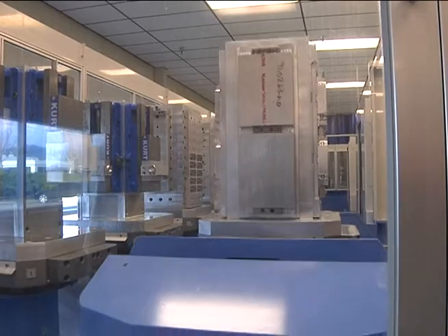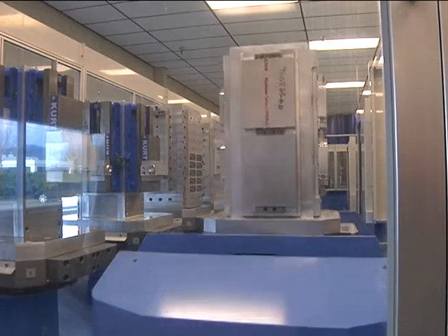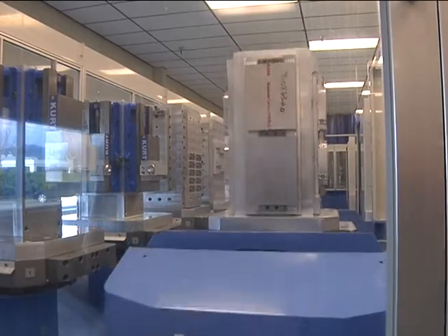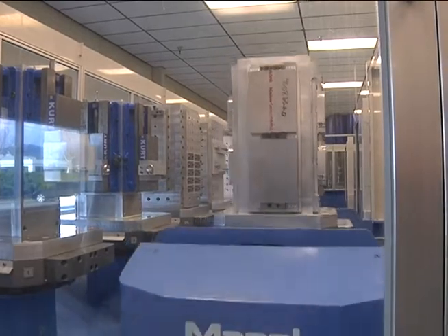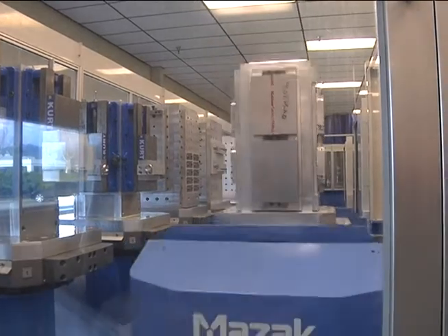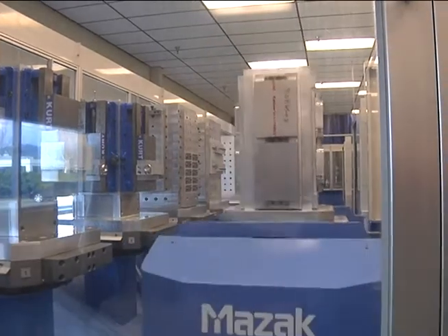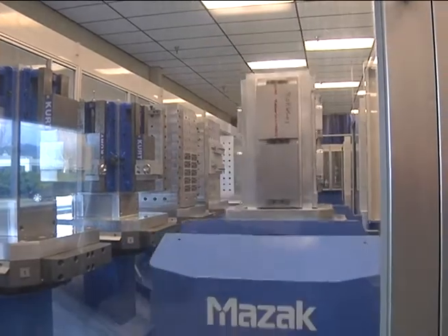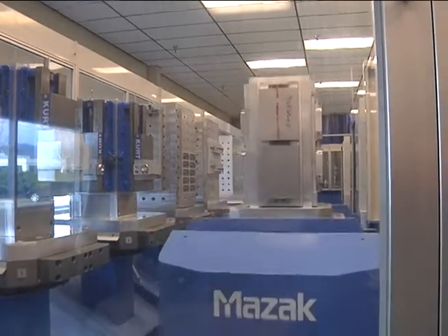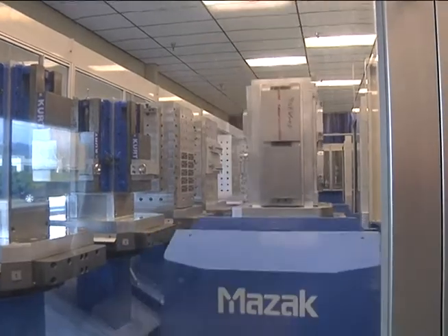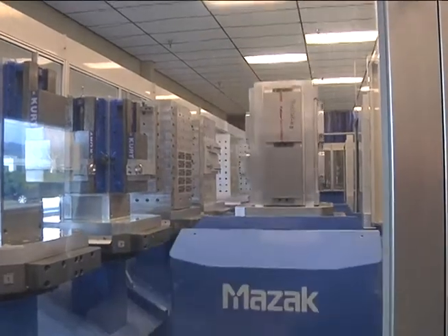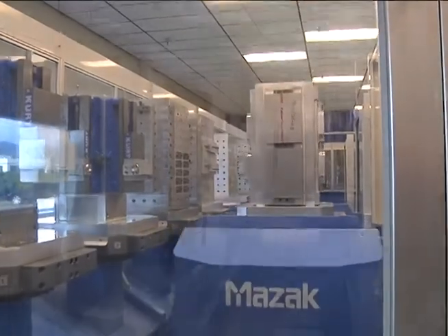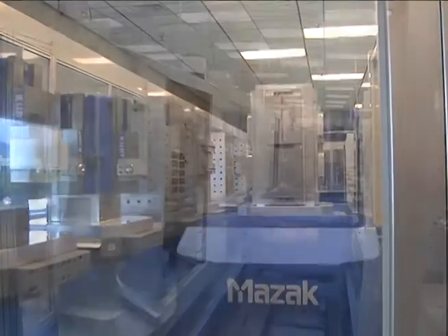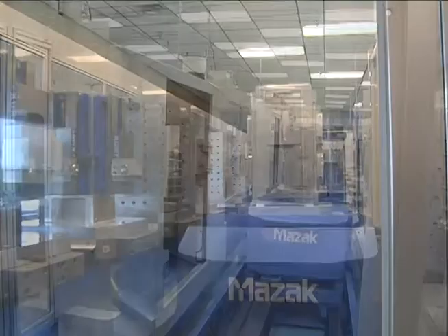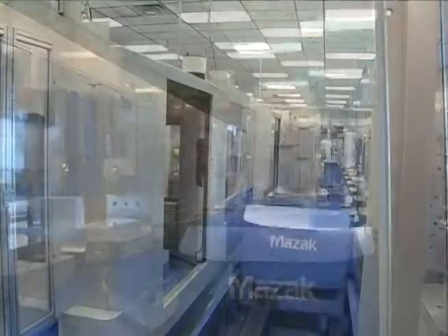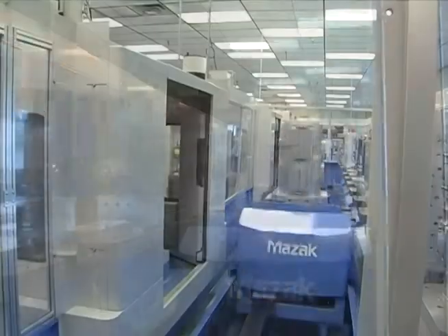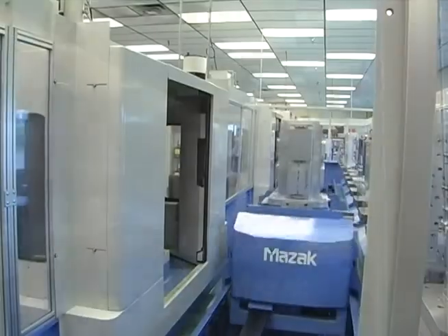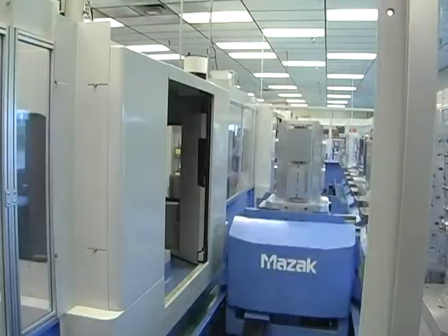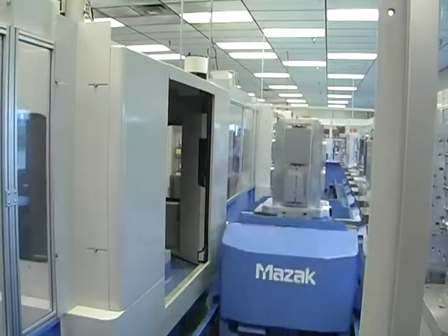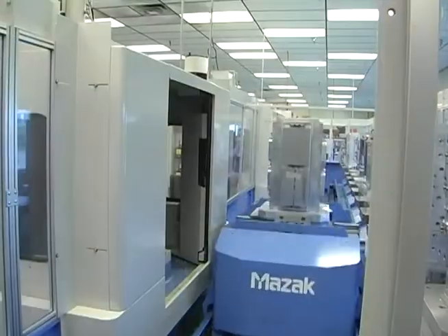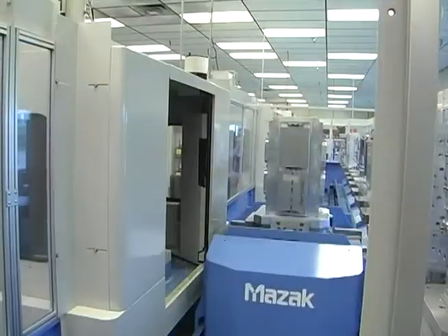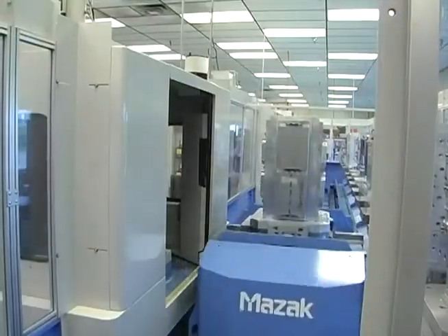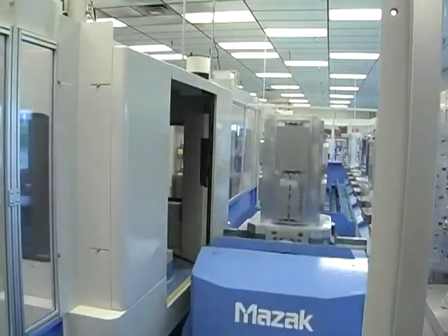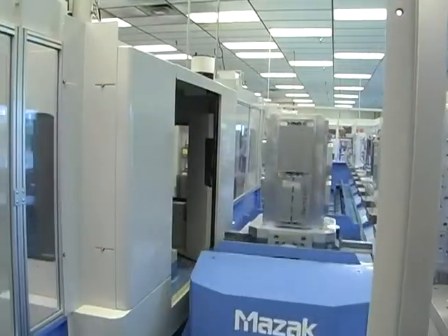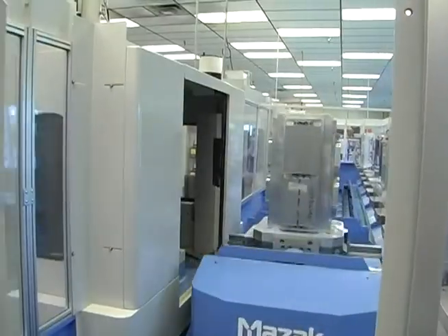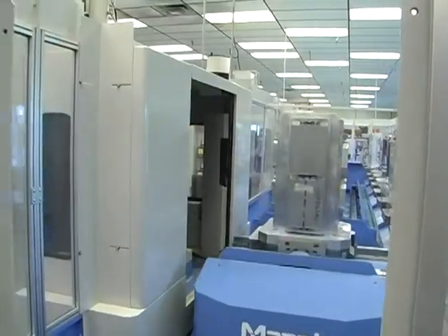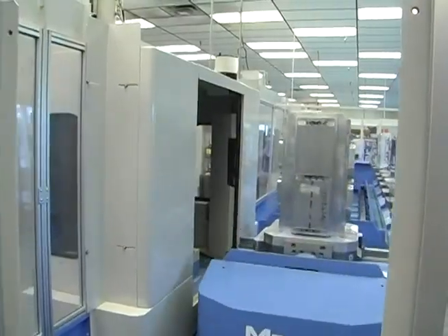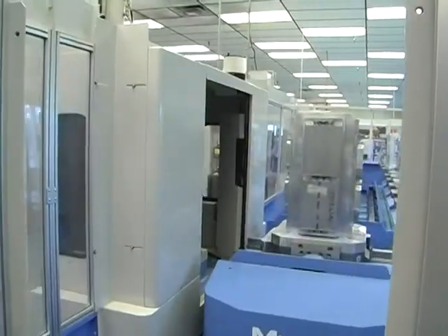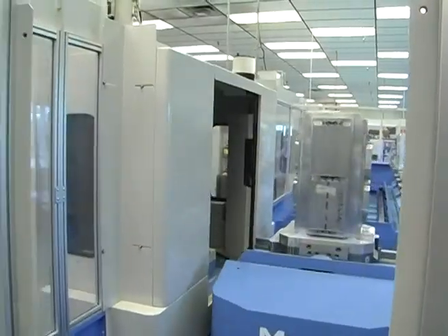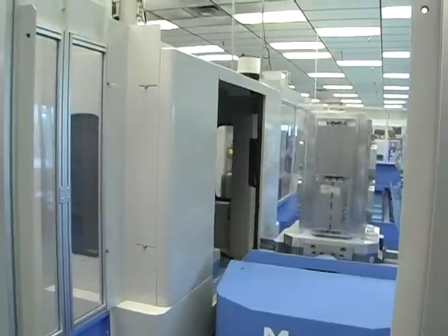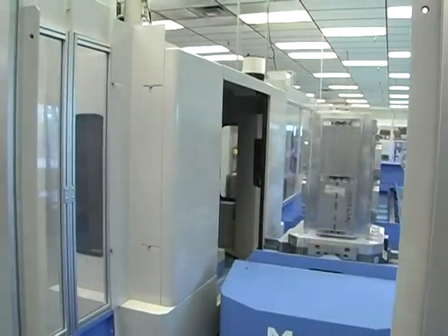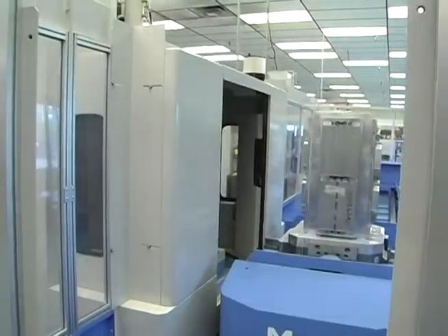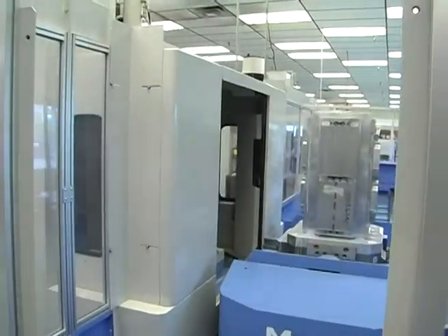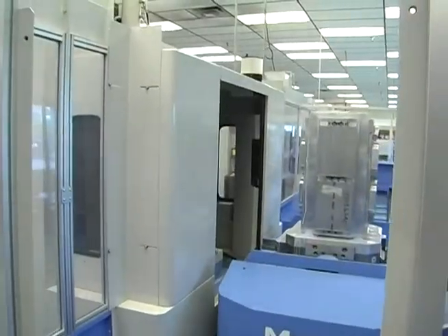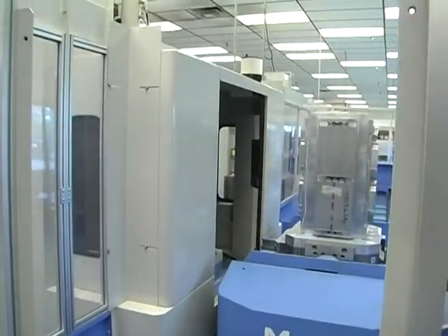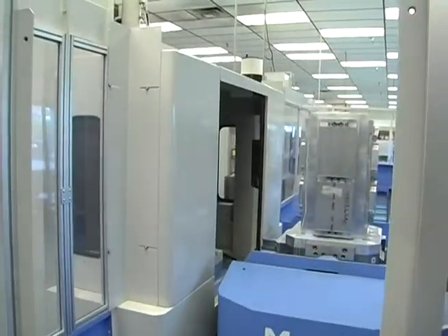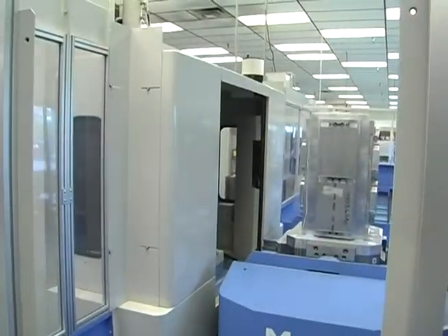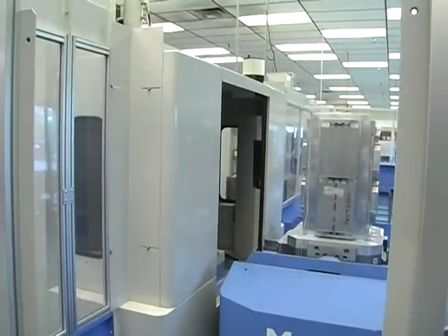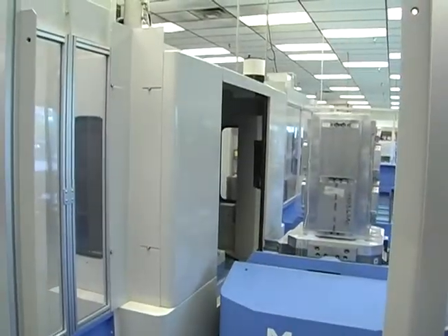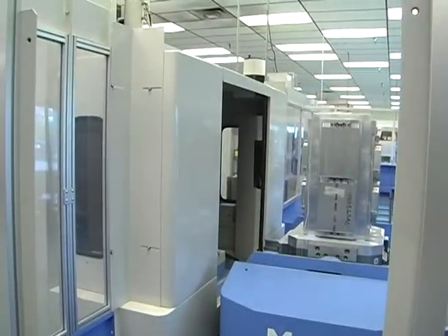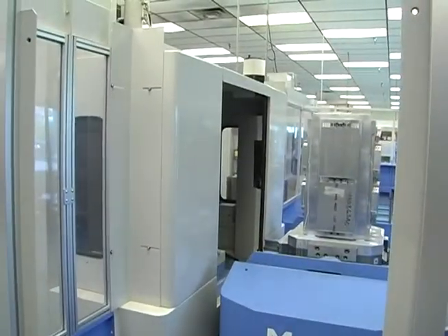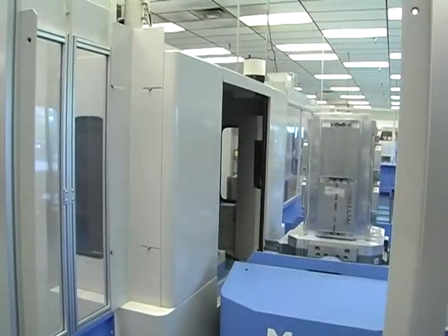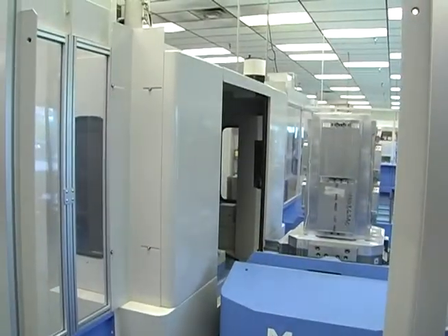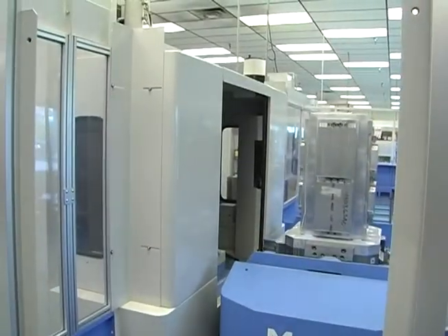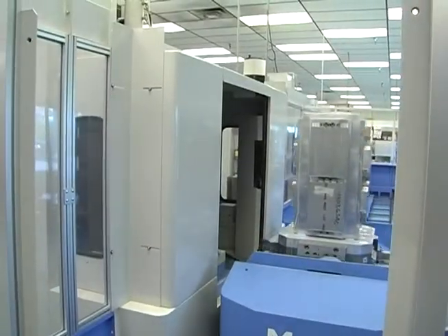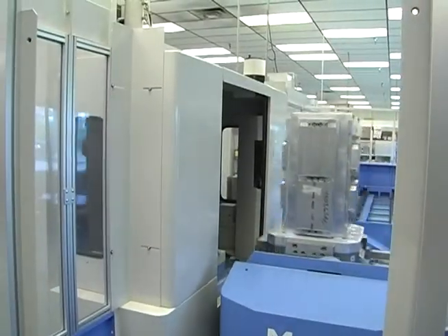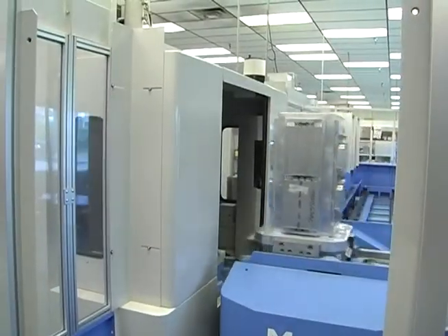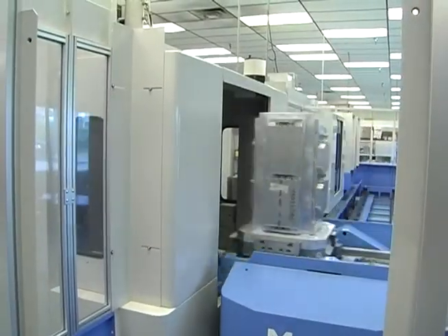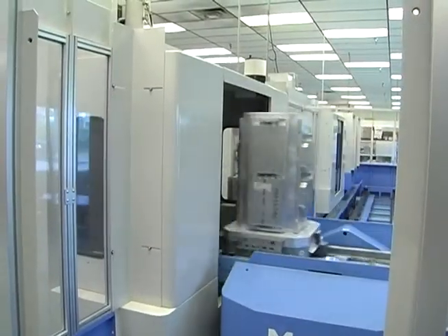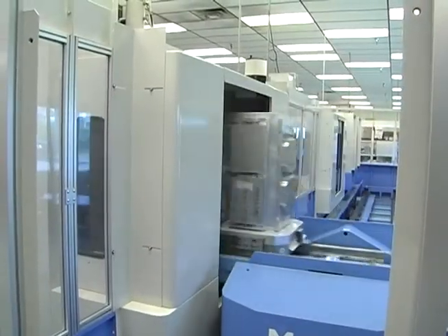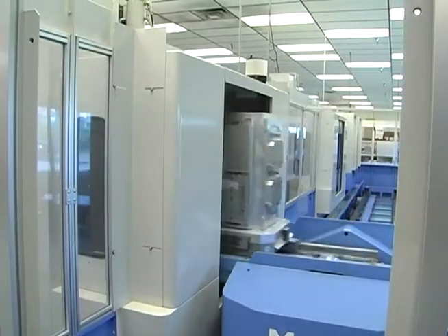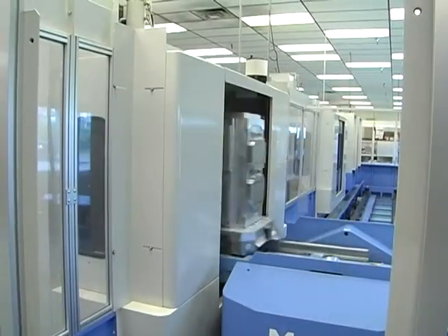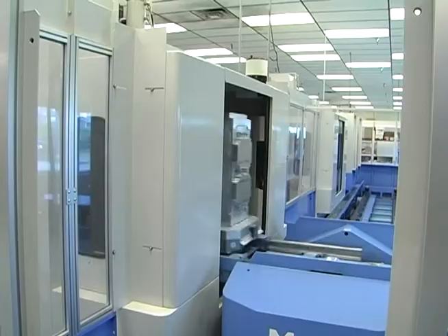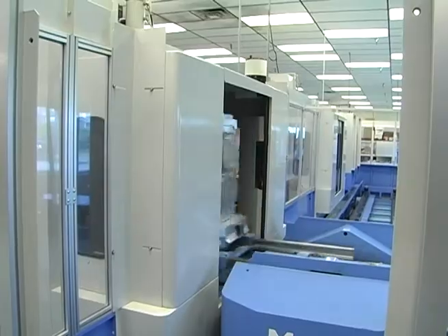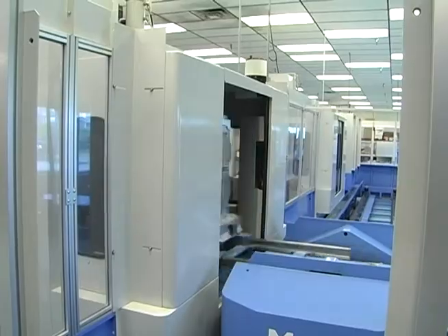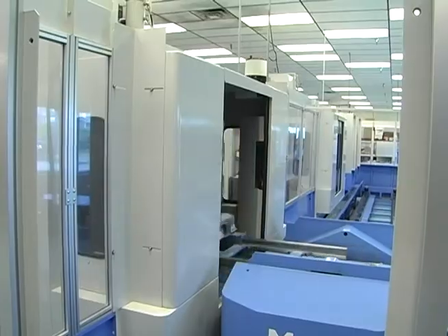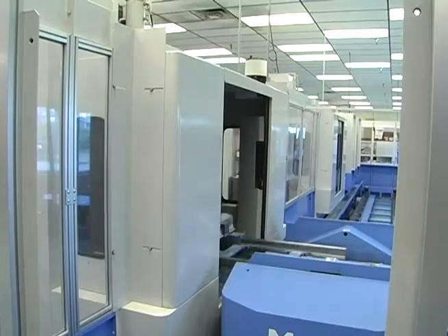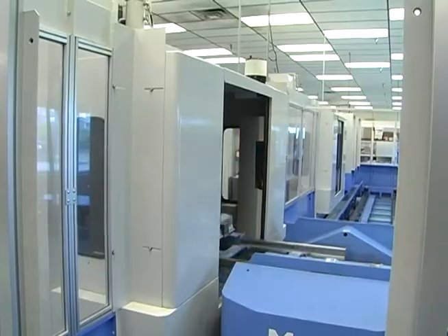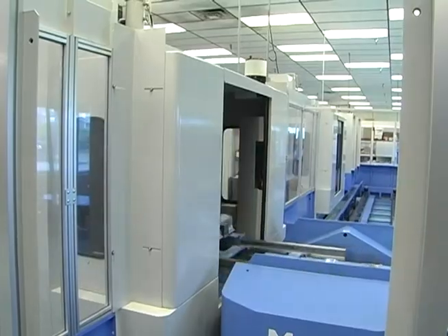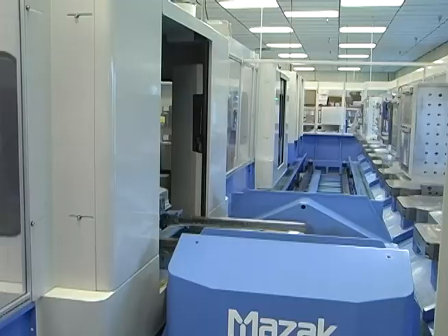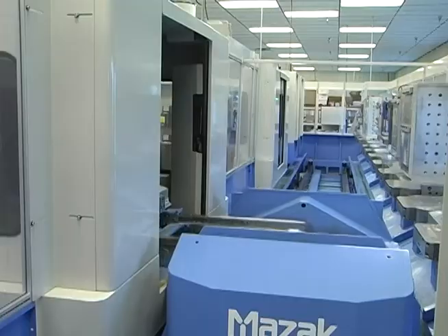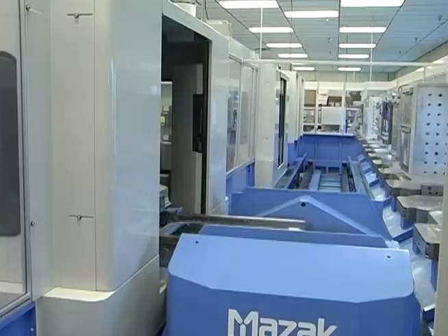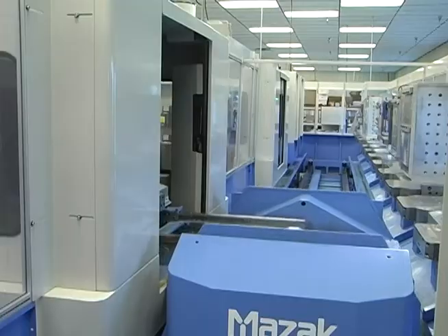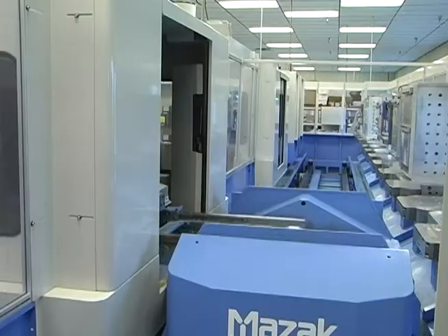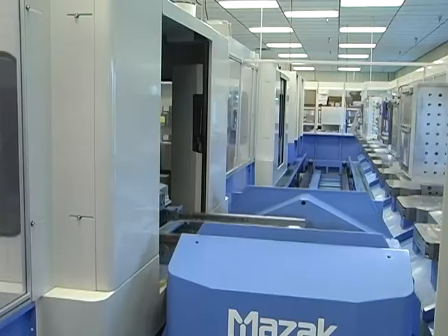As an Altec customer, you will benefit from reduced inventory costs and the luxury of placing lower volume orders.